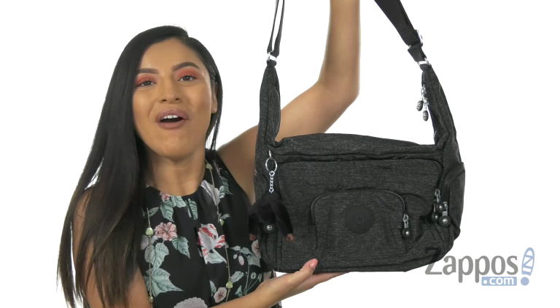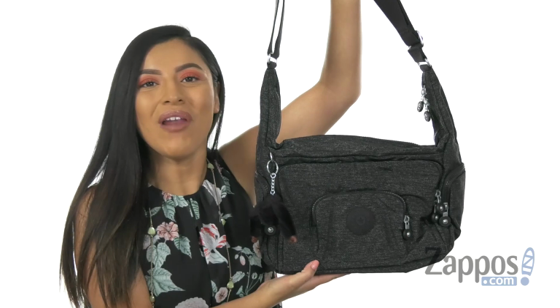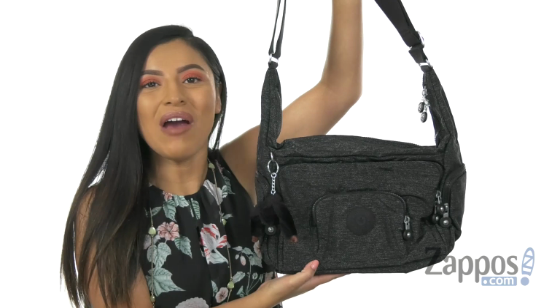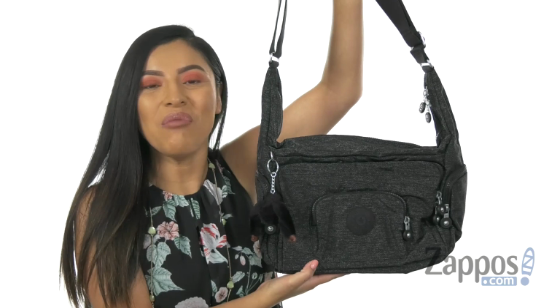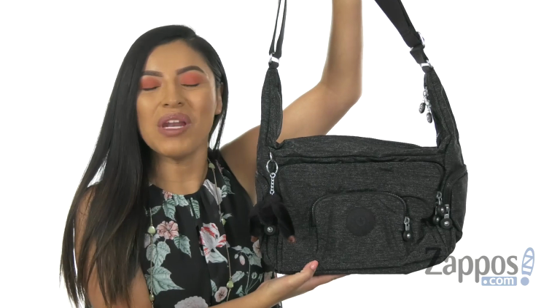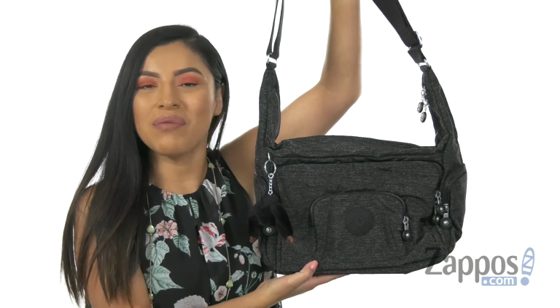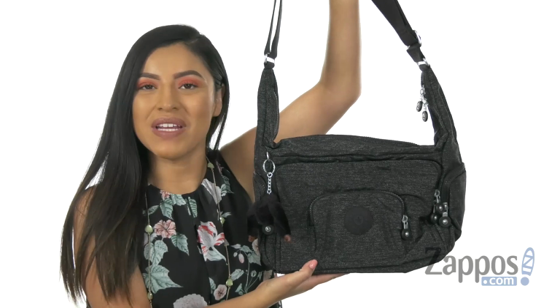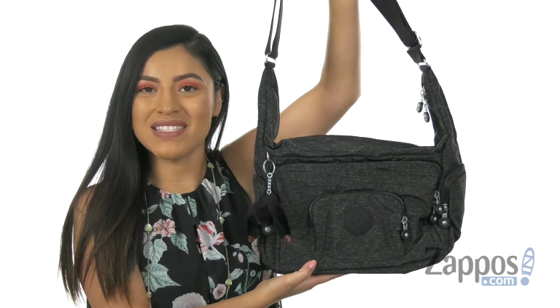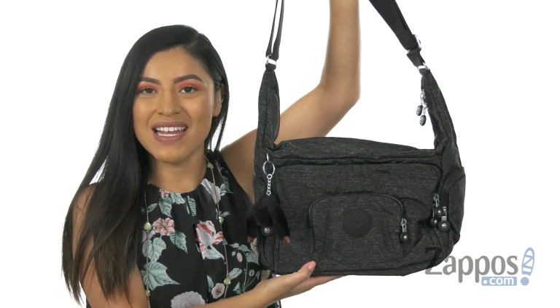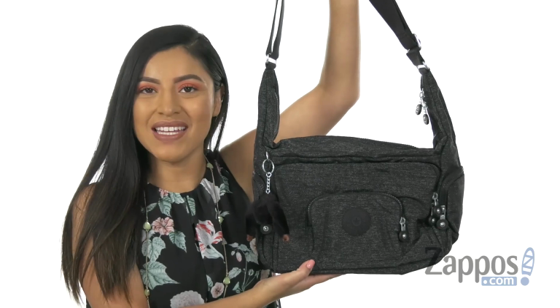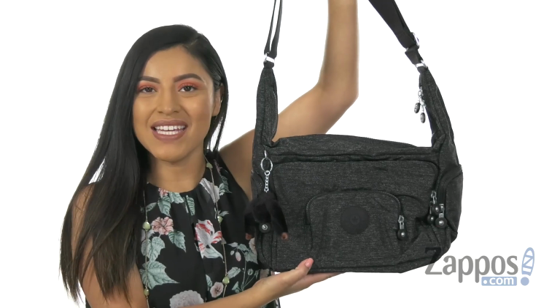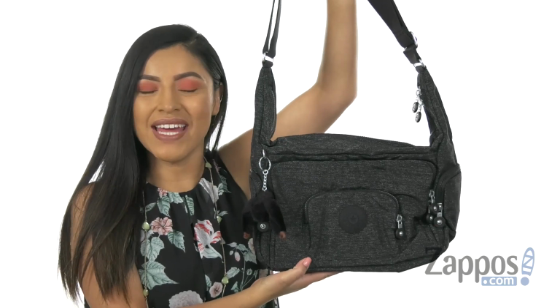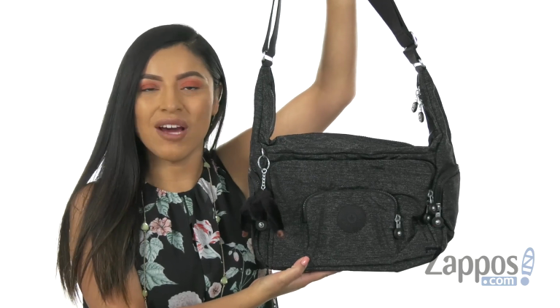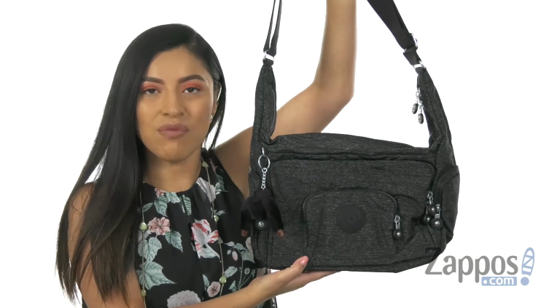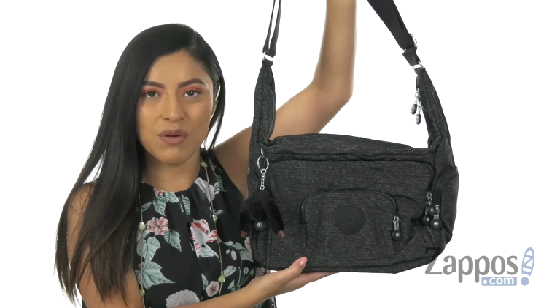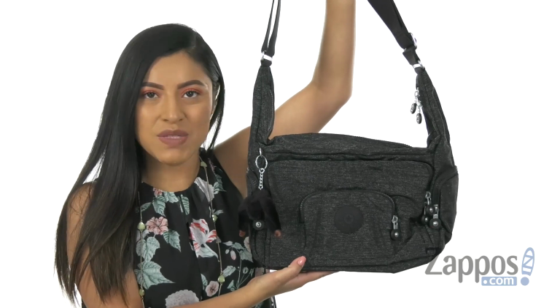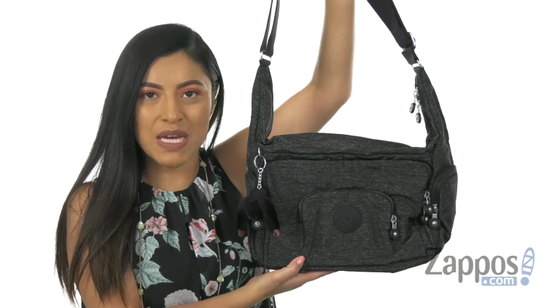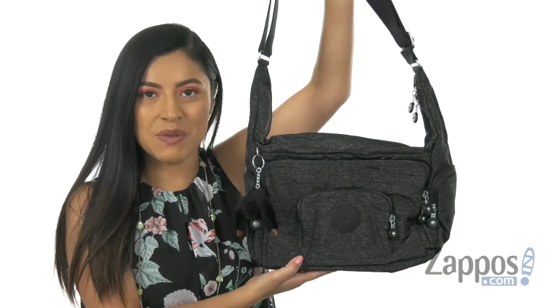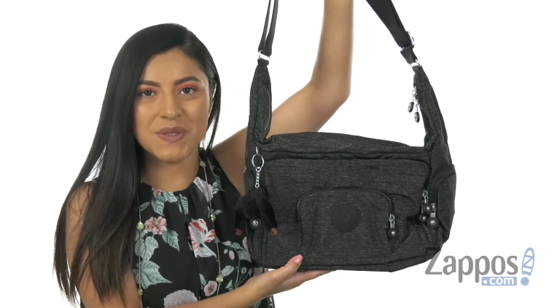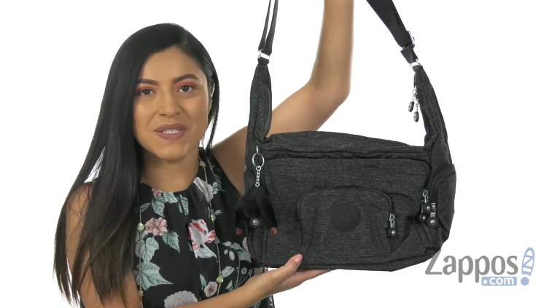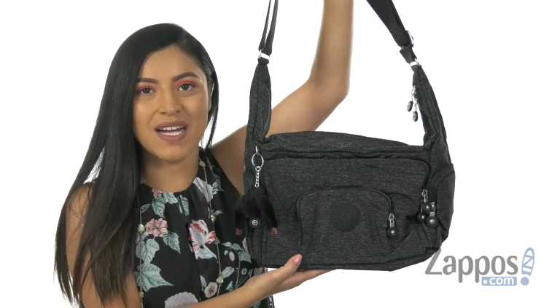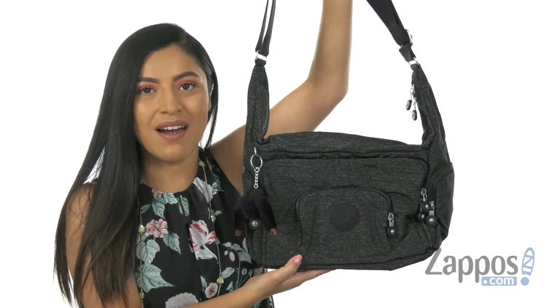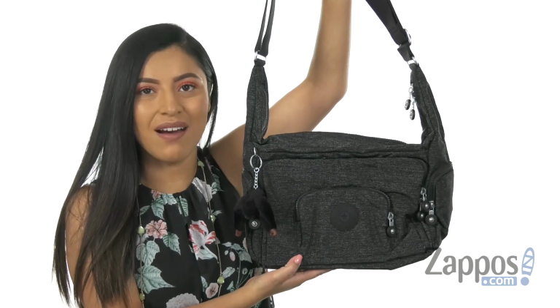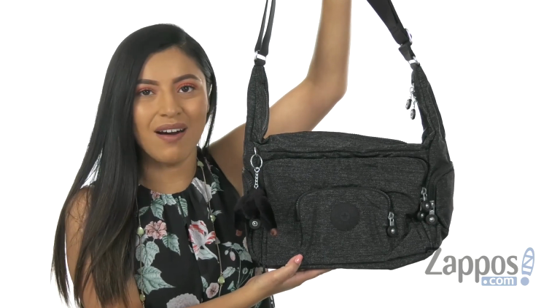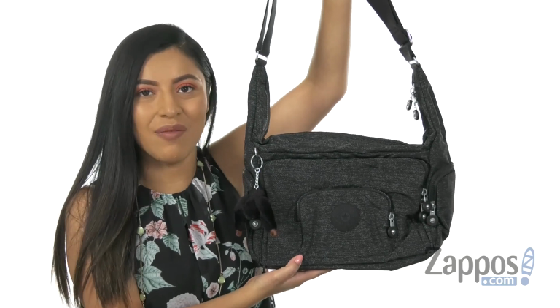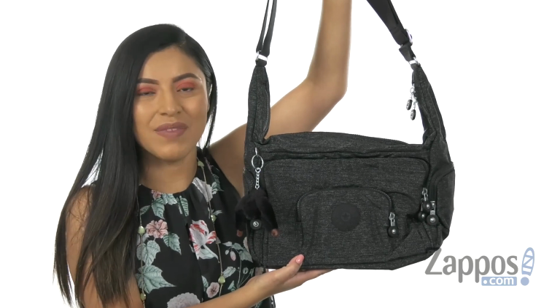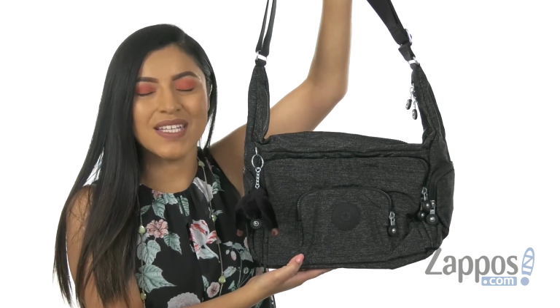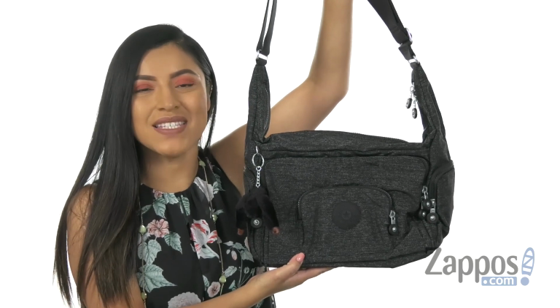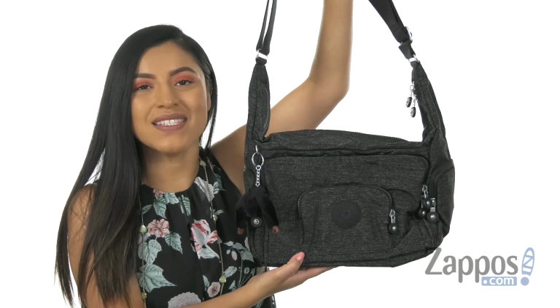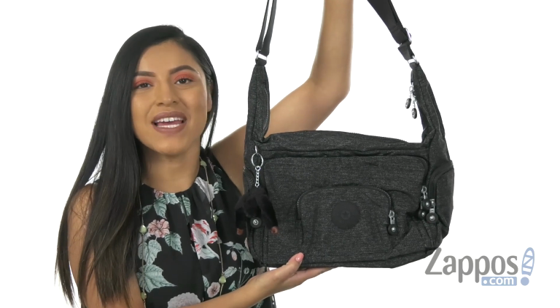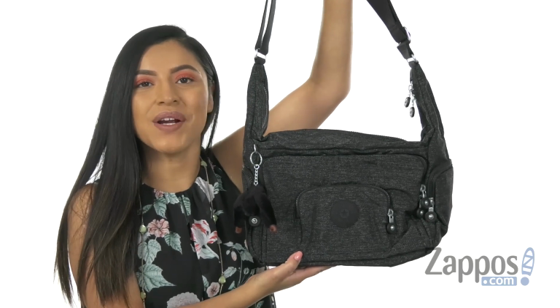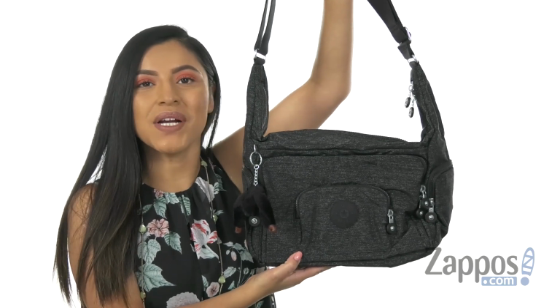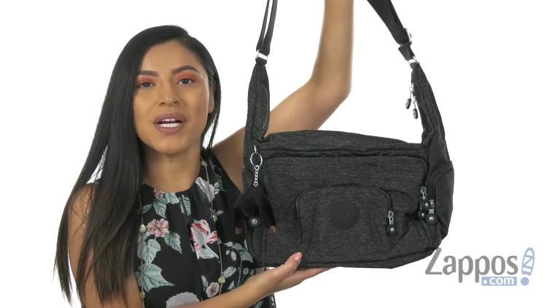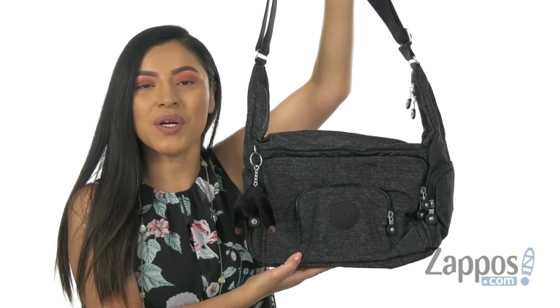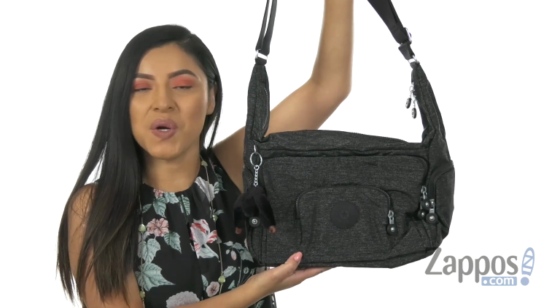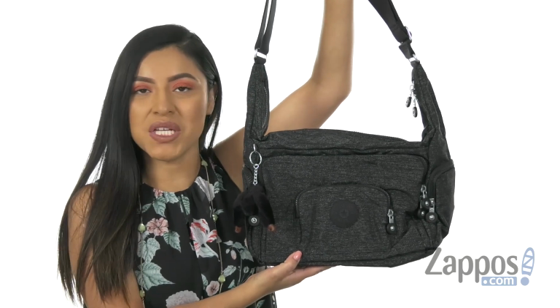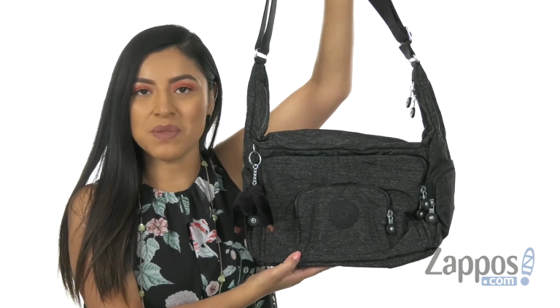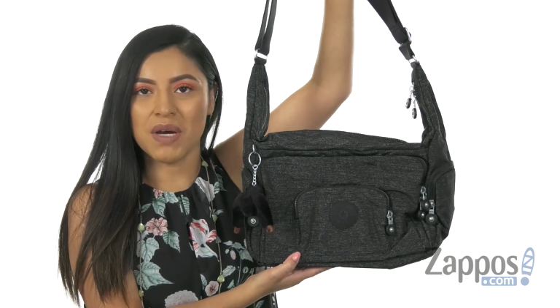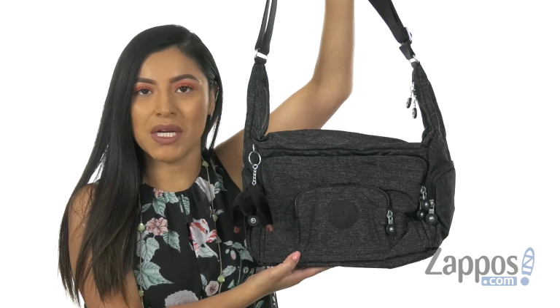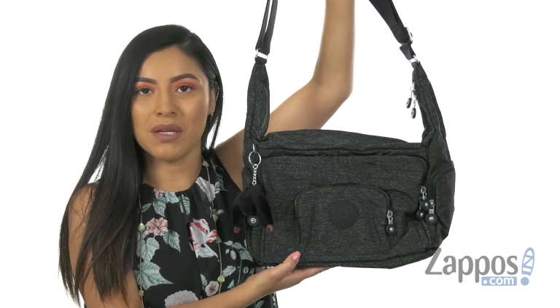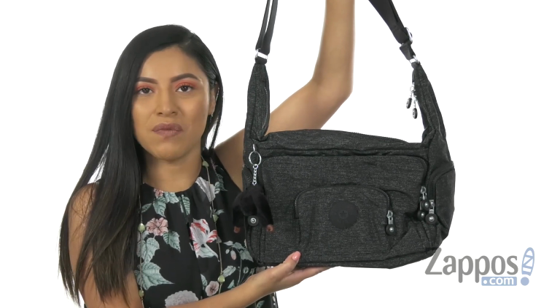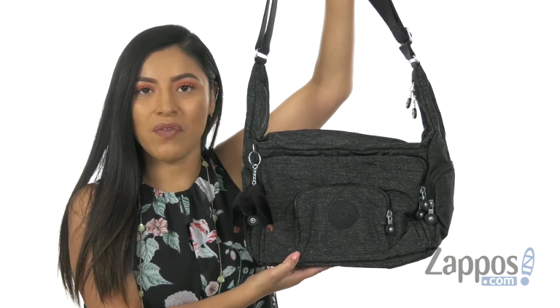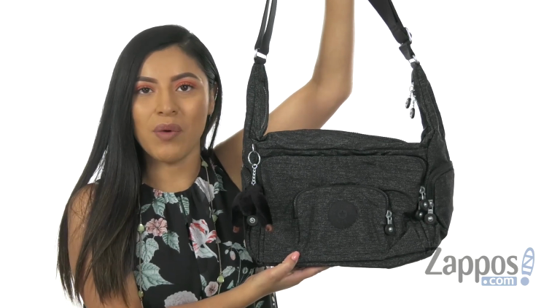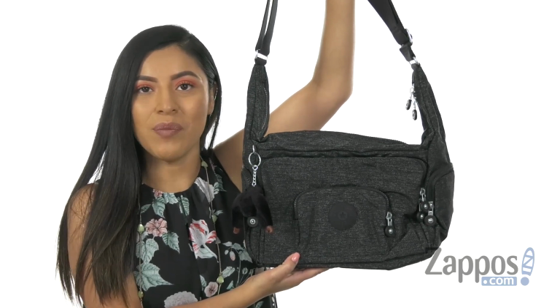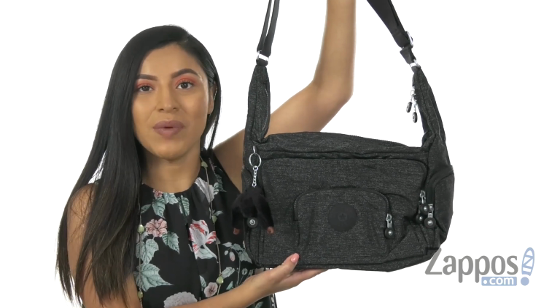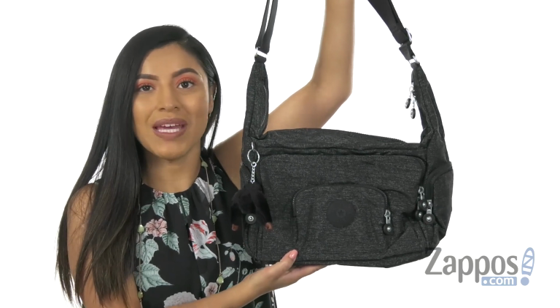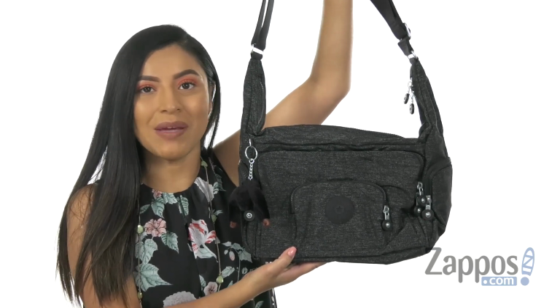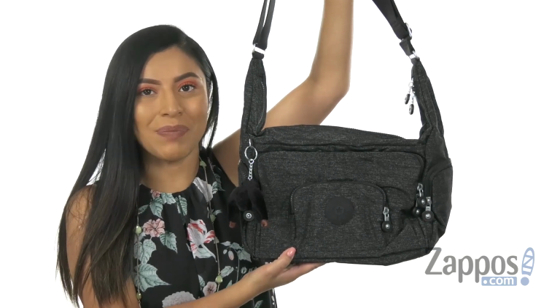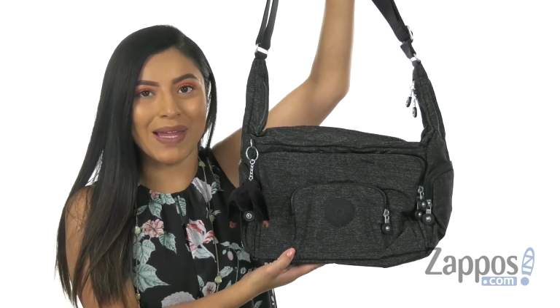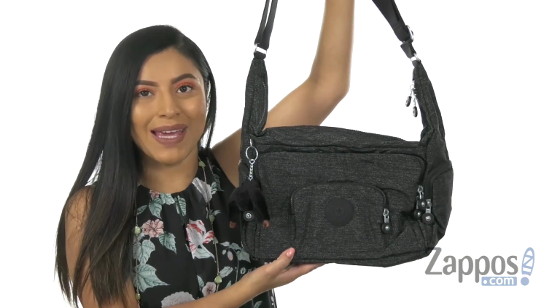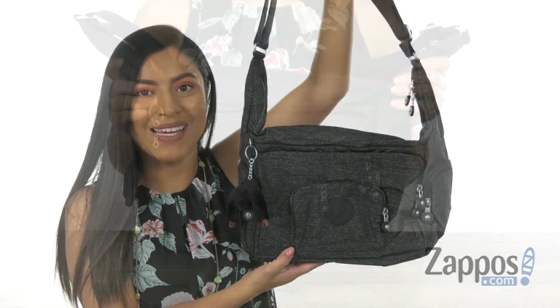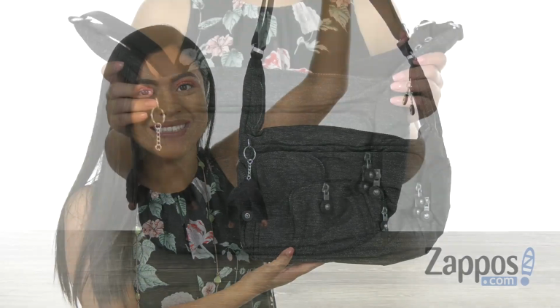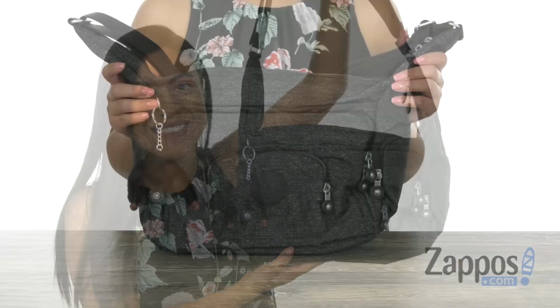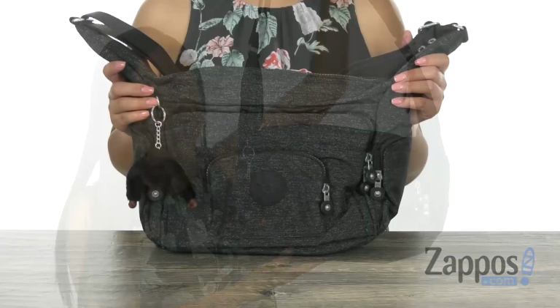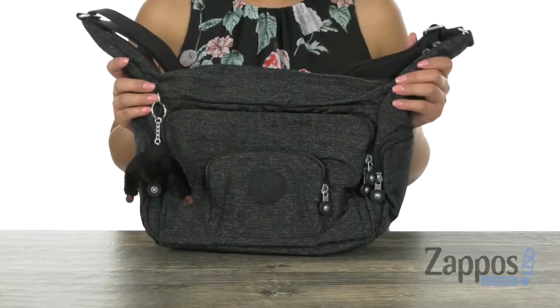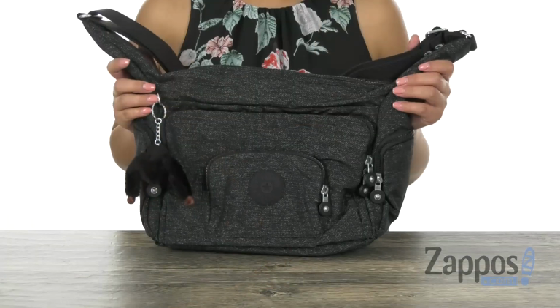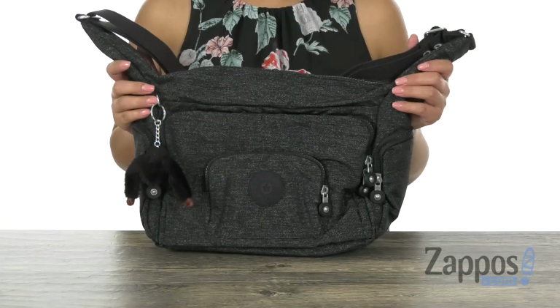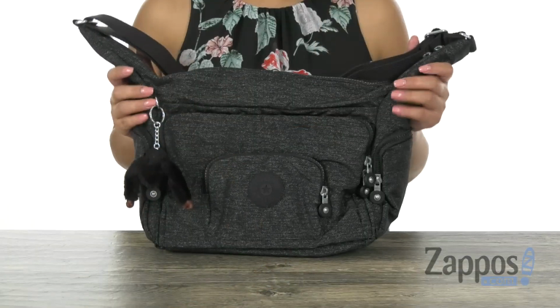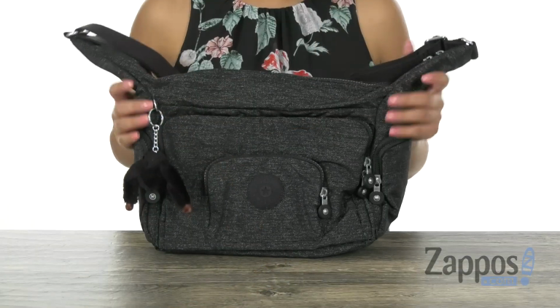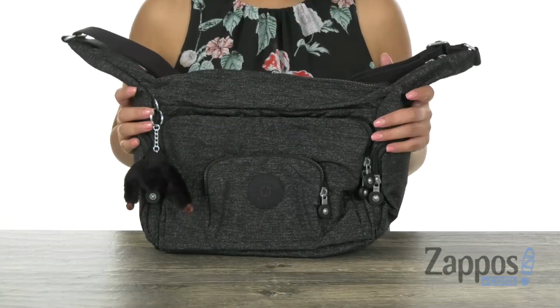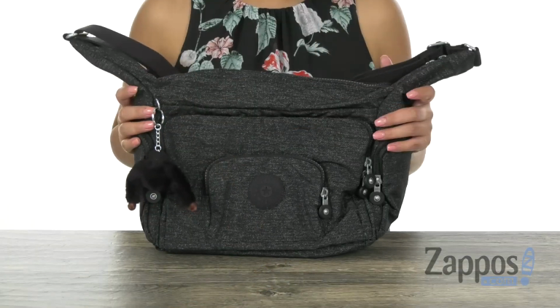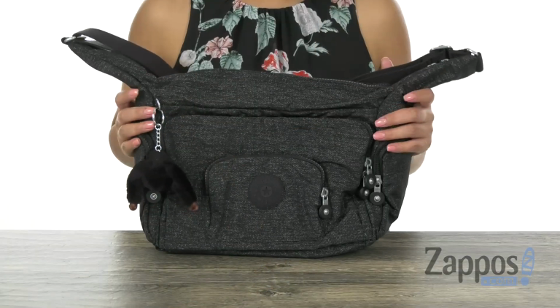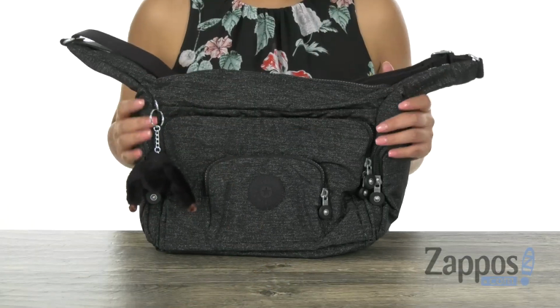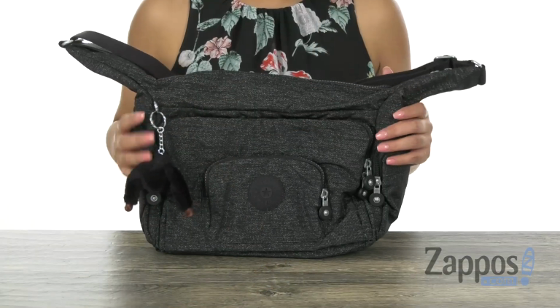Hola, mi nombre es Nelly and I'm from Zappos.com. This is the Erica Crossbody from Kipling. Here we have this wonderful bag.